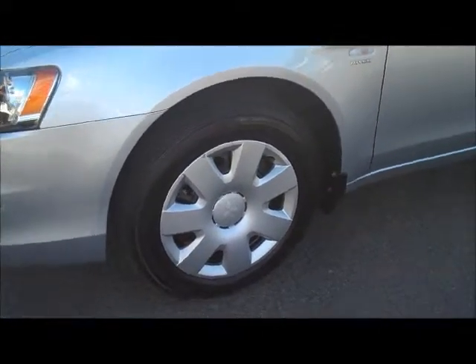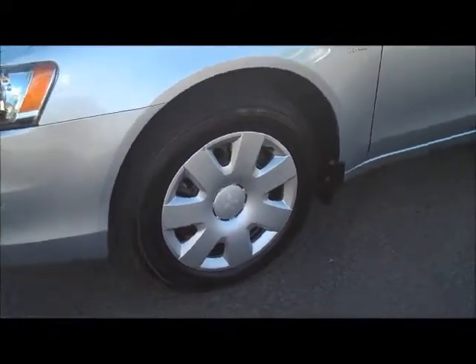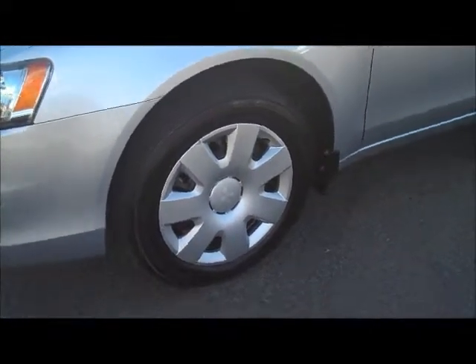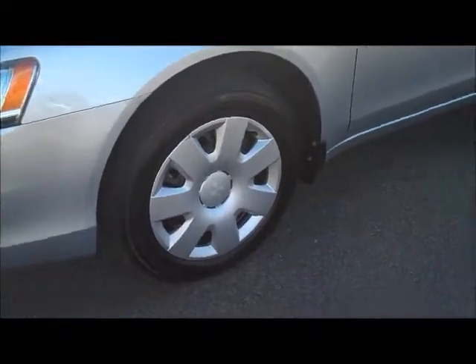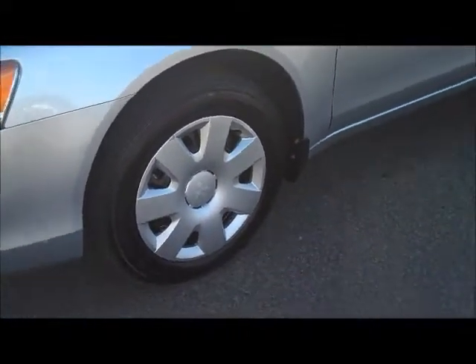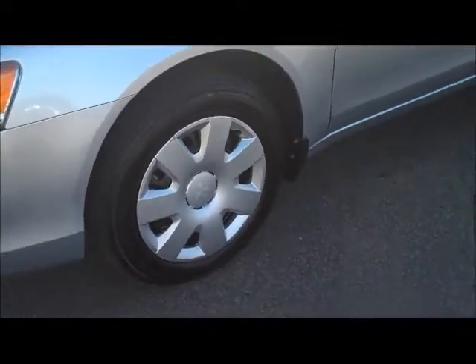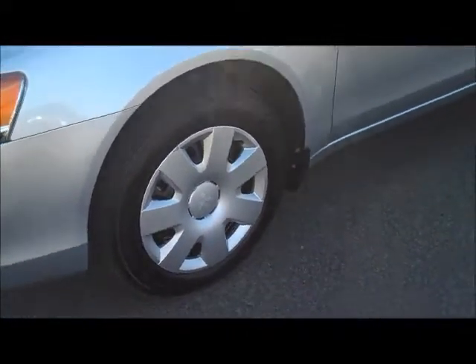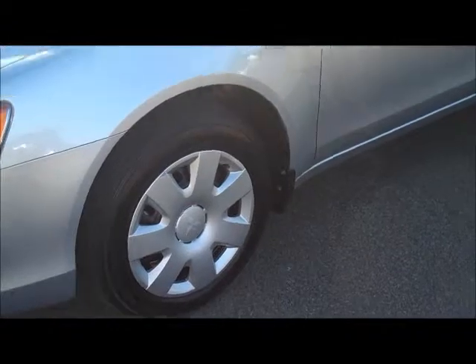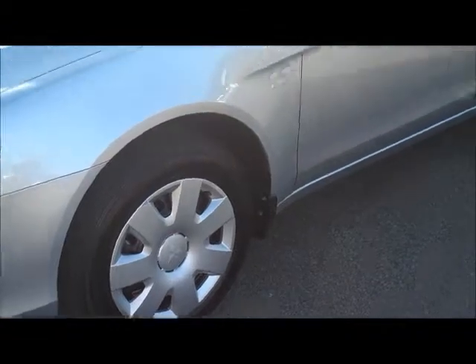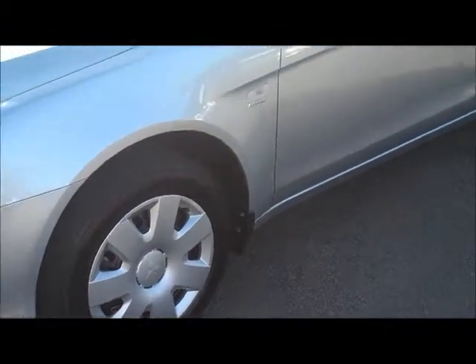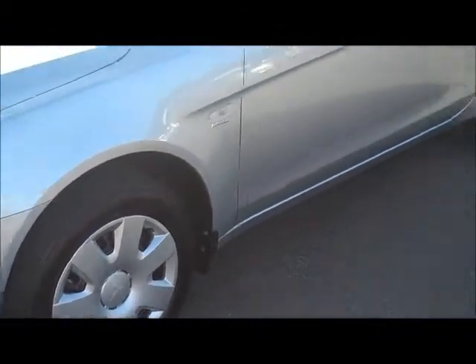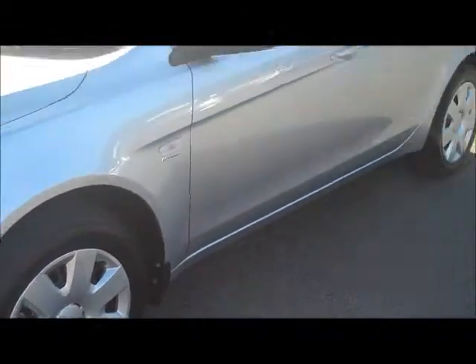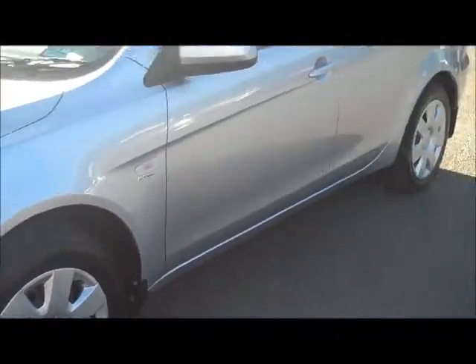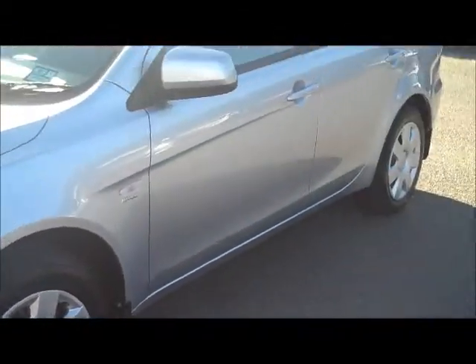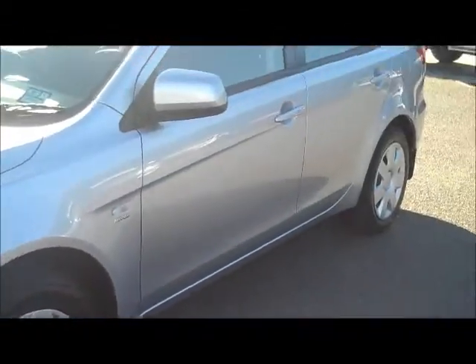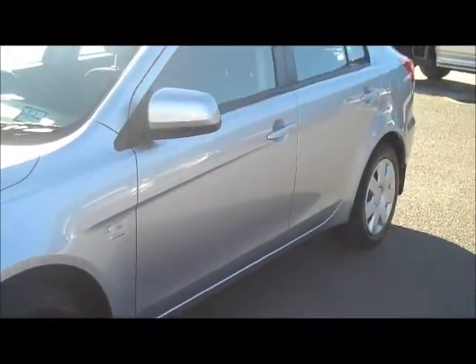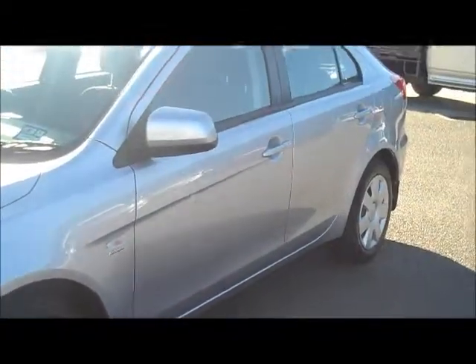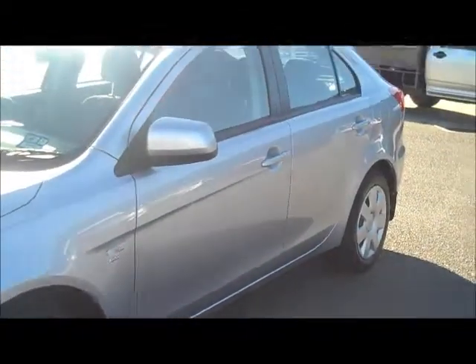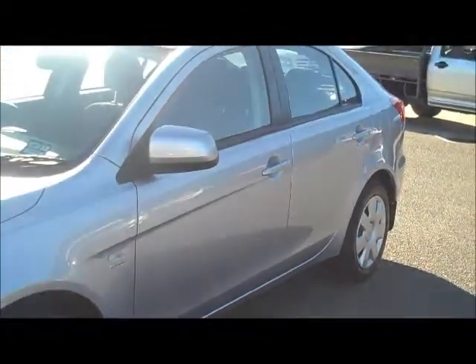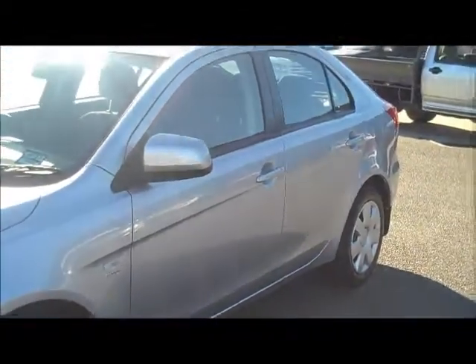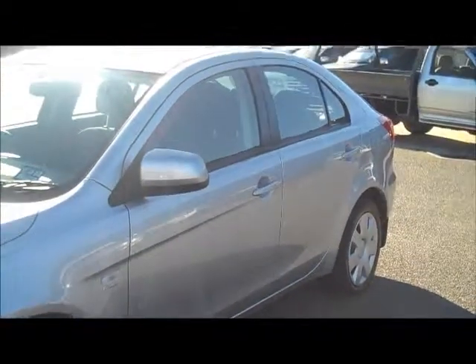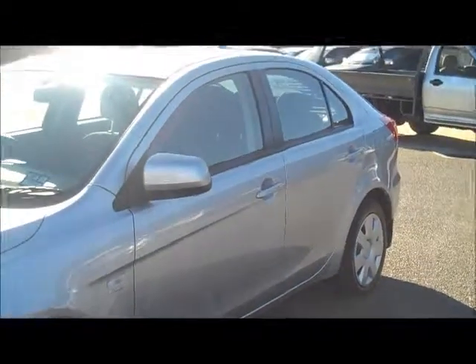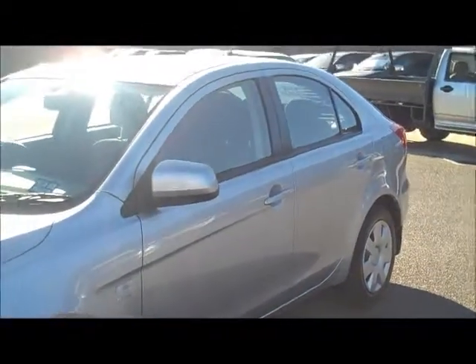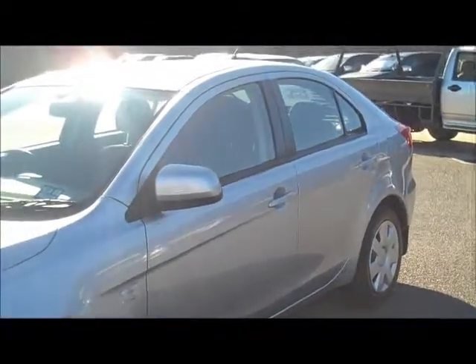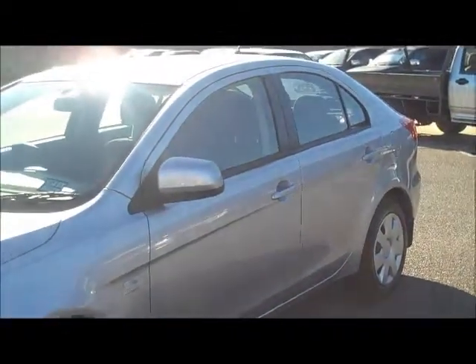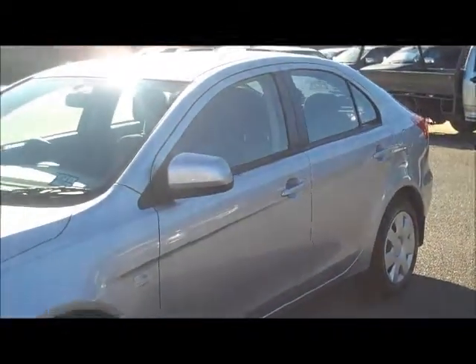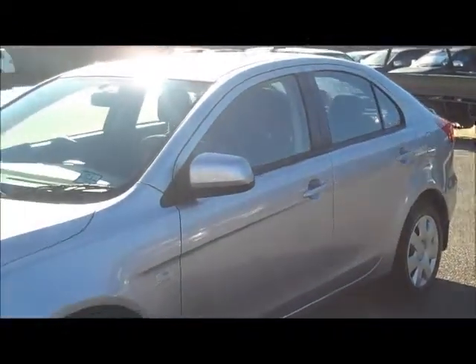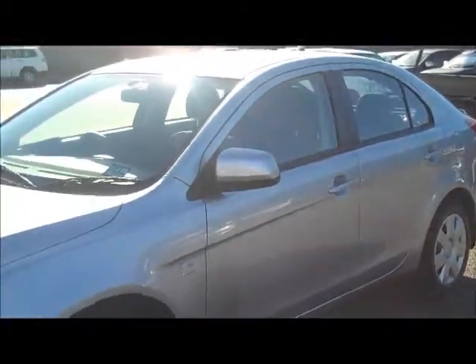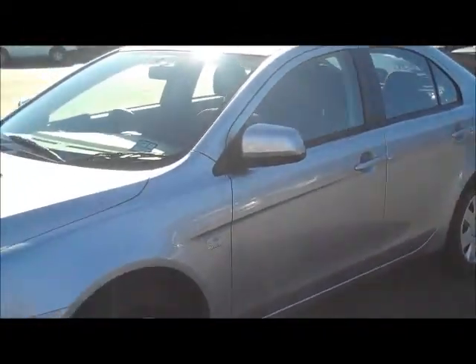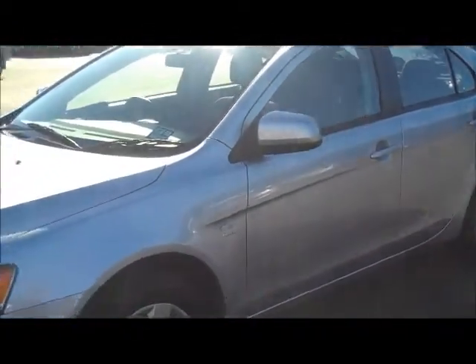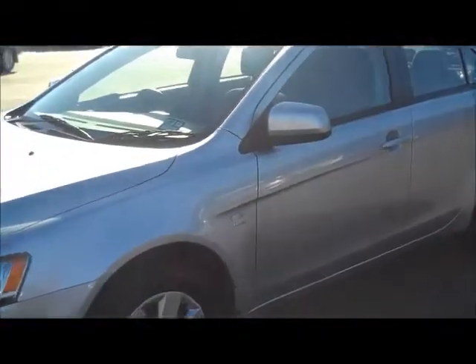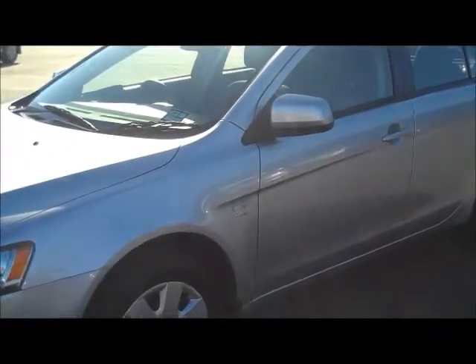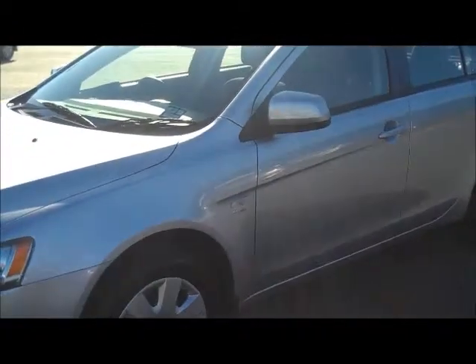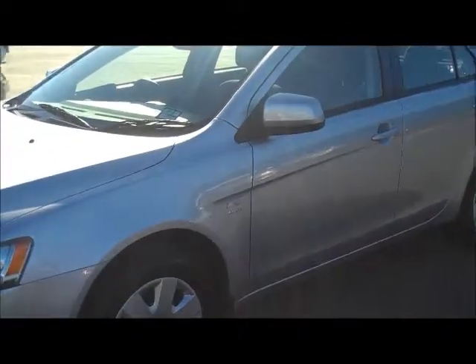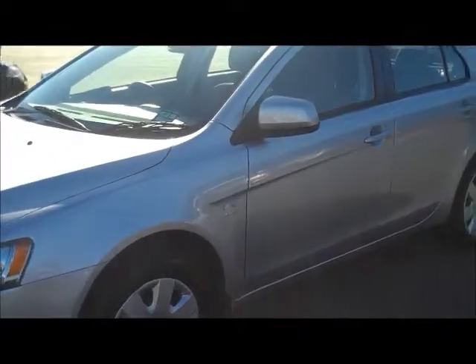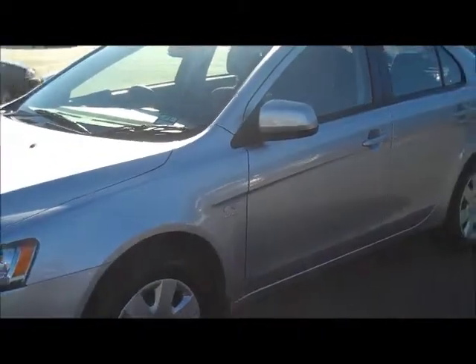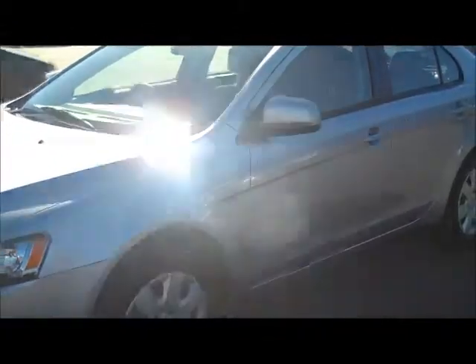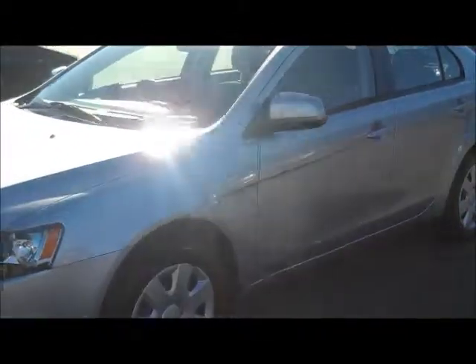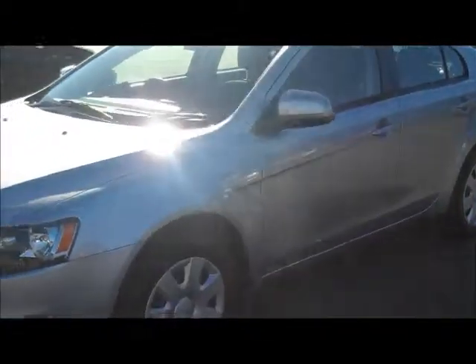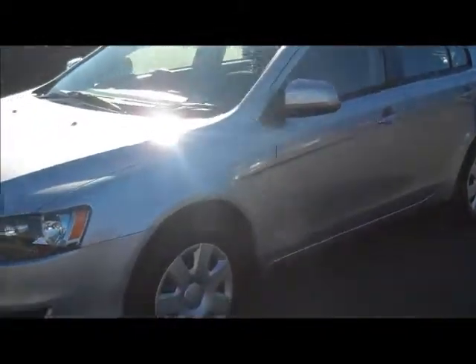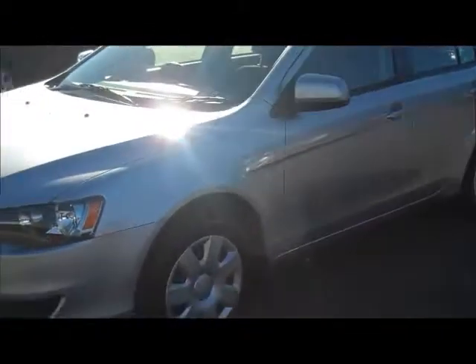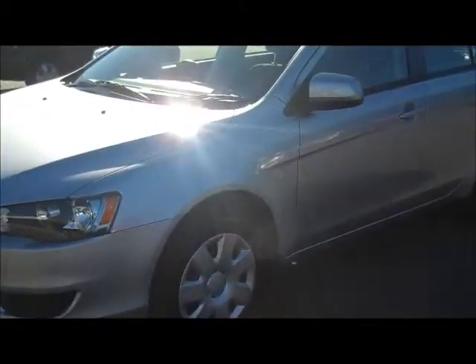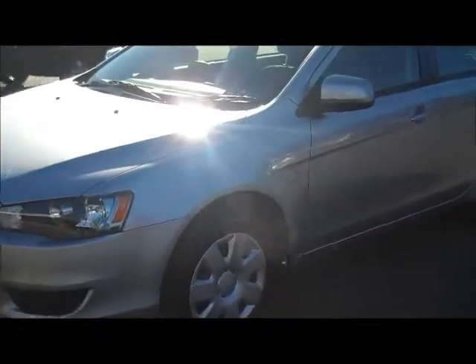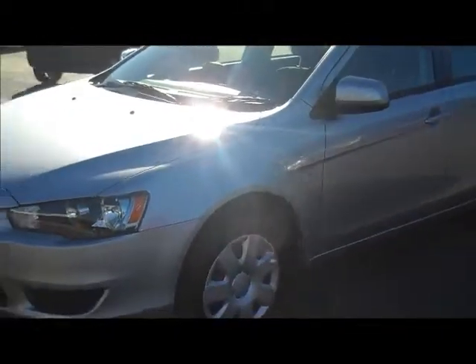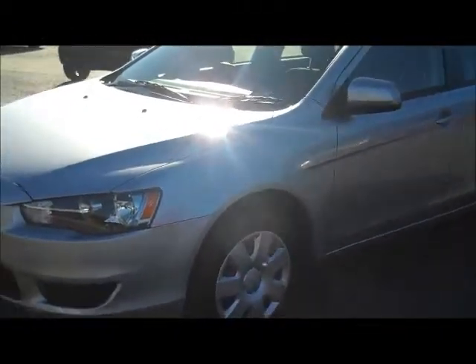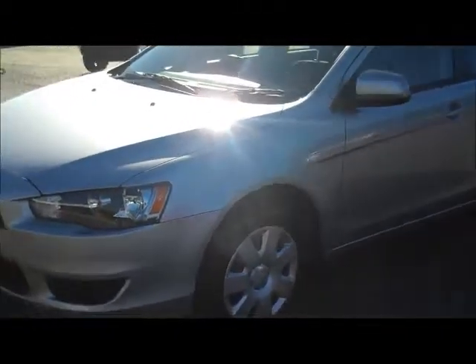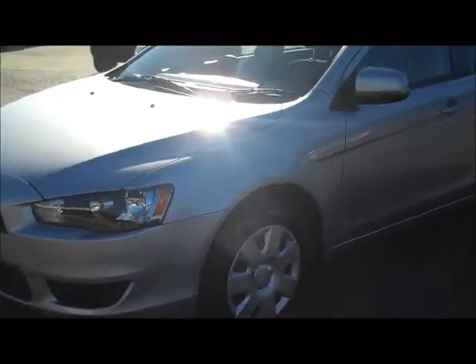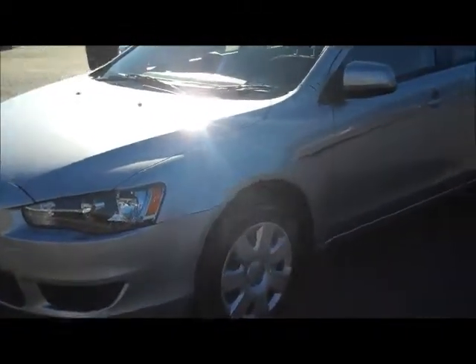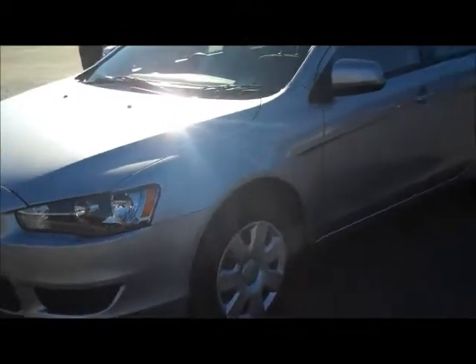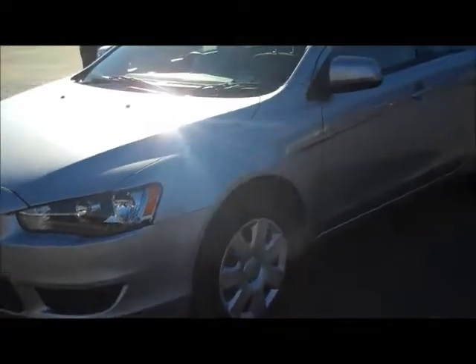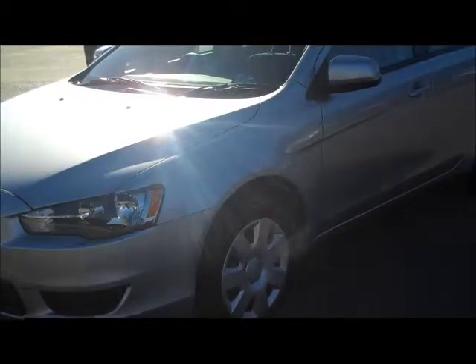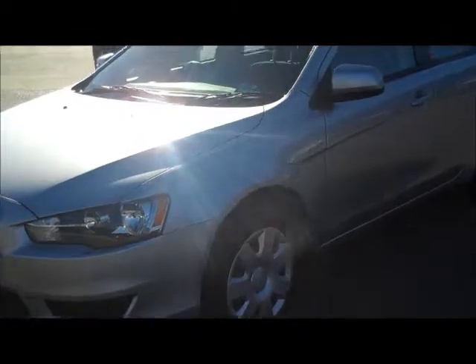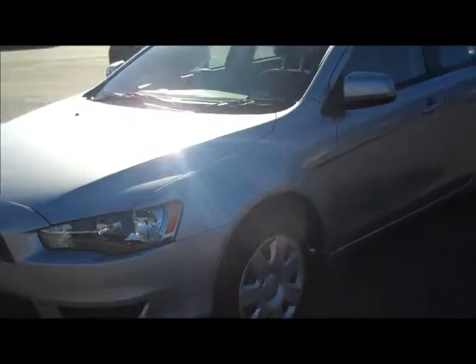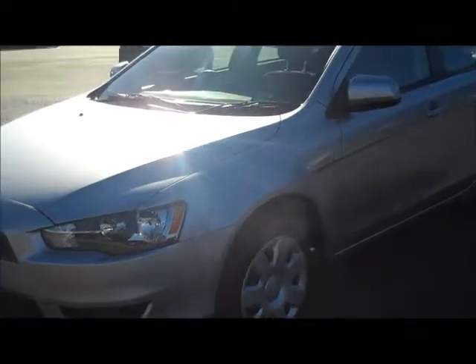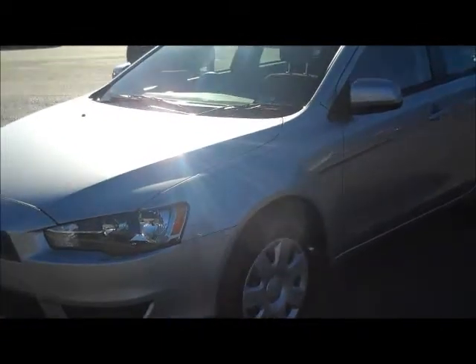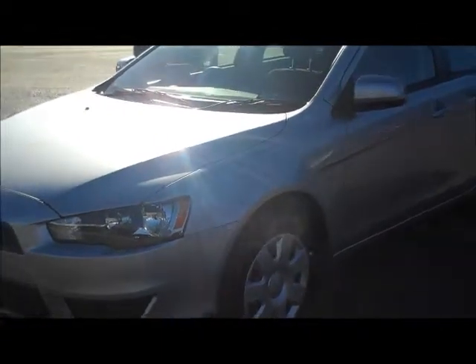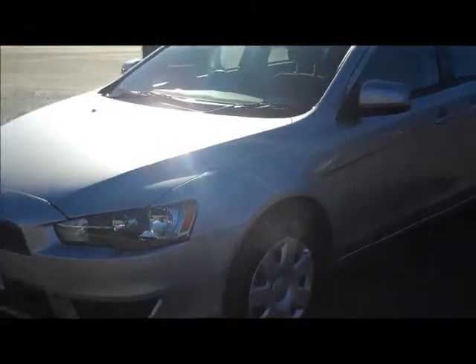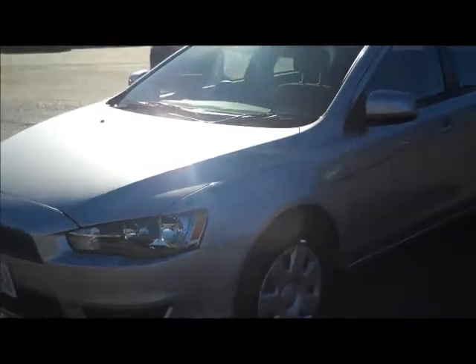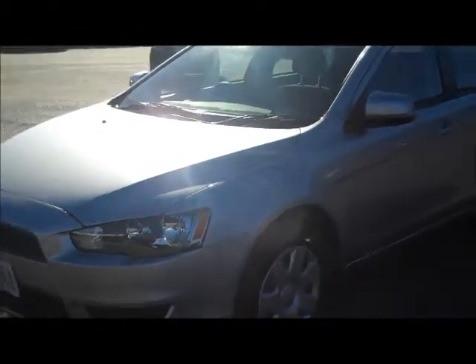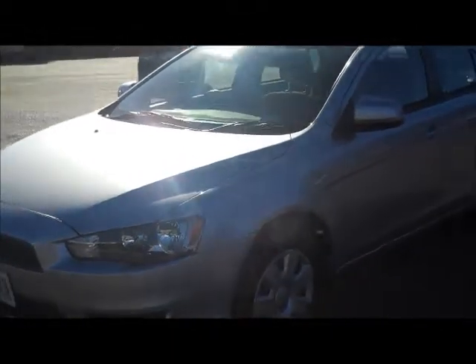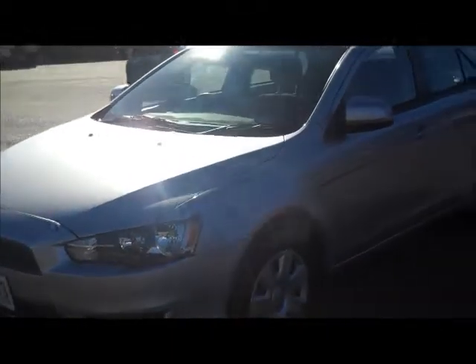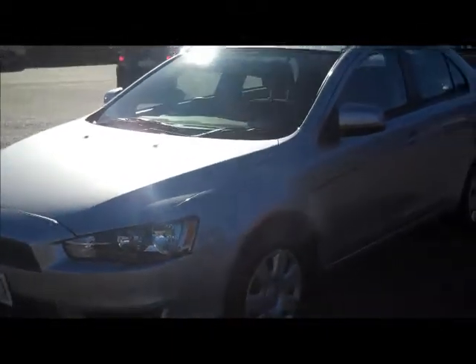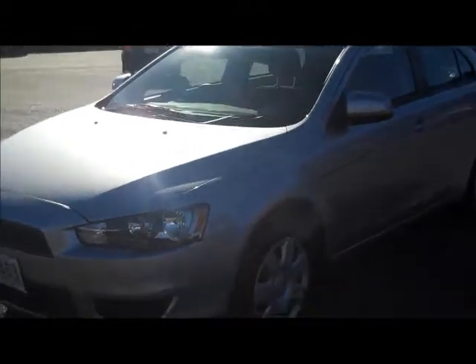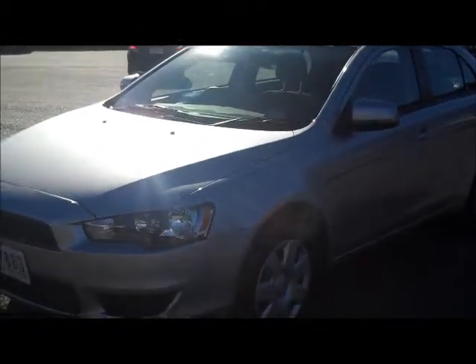For an example of the Lancer on the outside, this is certainly a 9 out of 10 in condition. Definitely a credit to the previous owner.